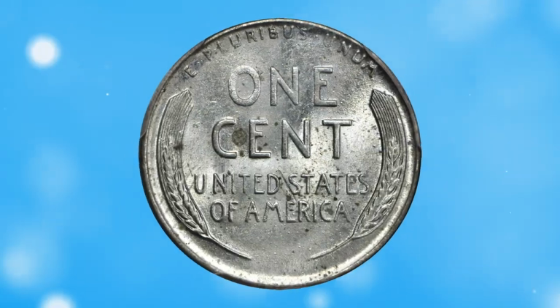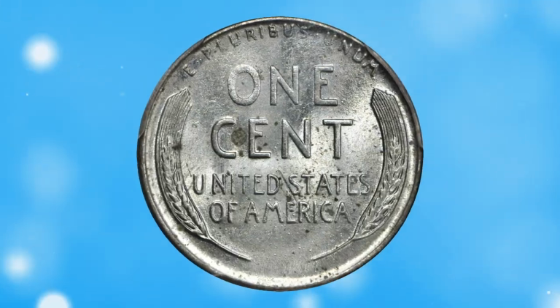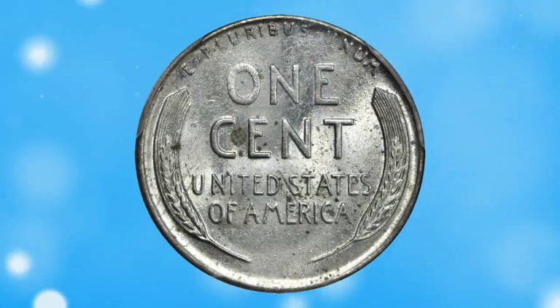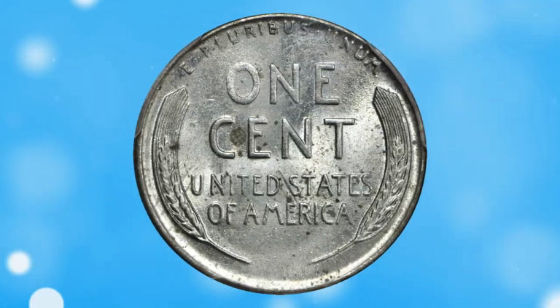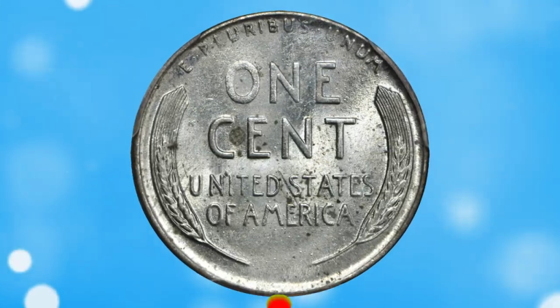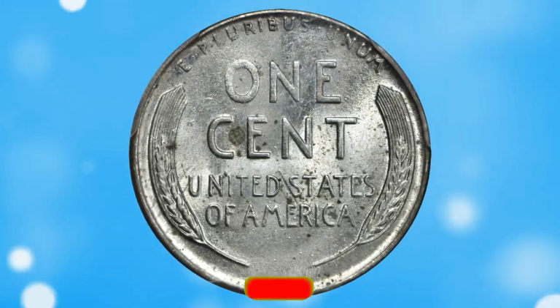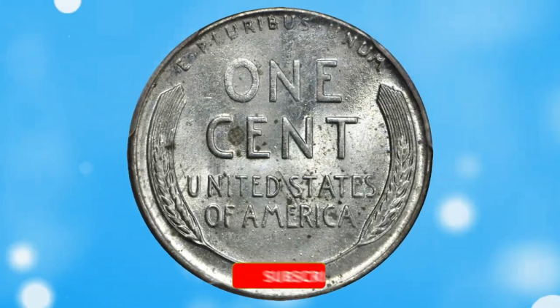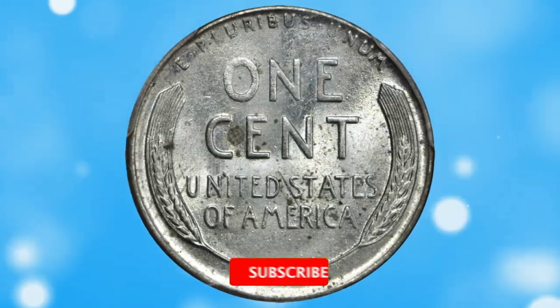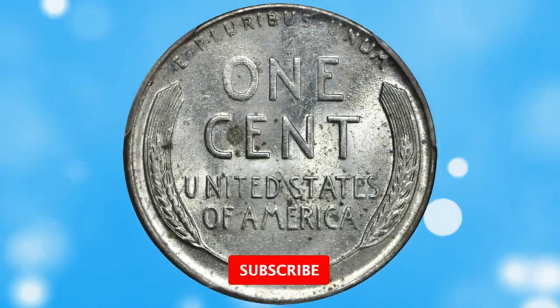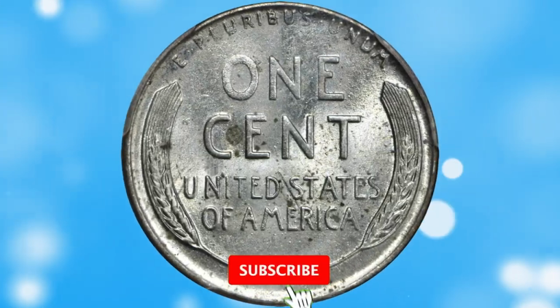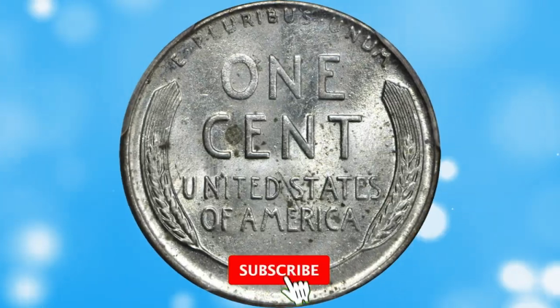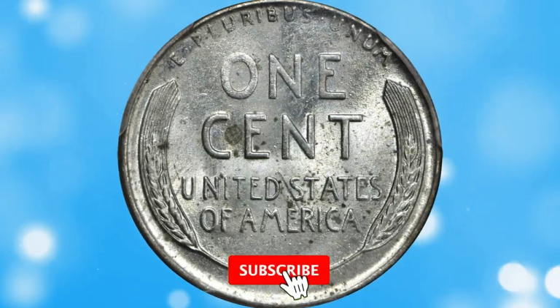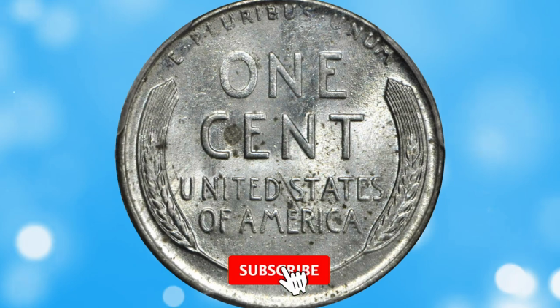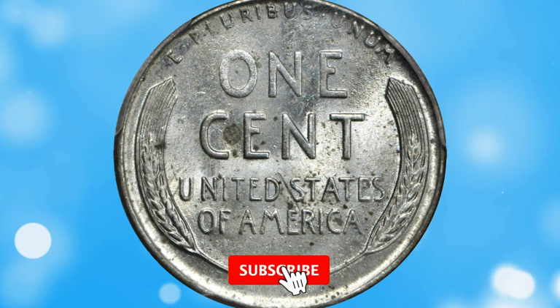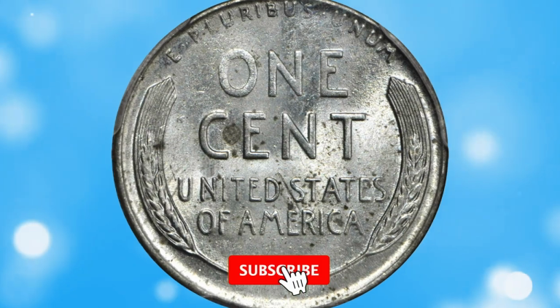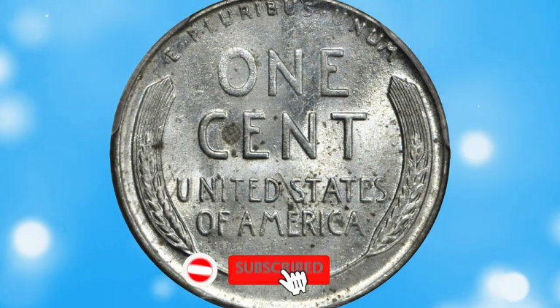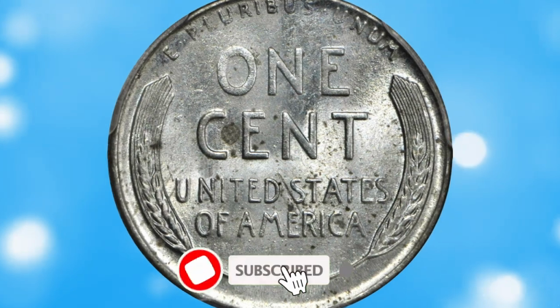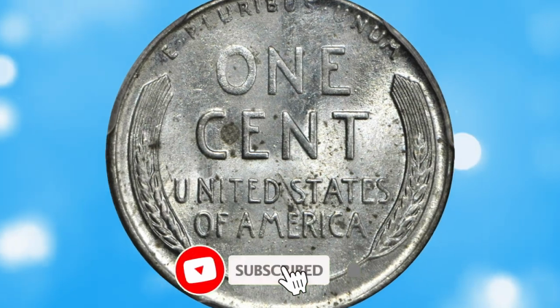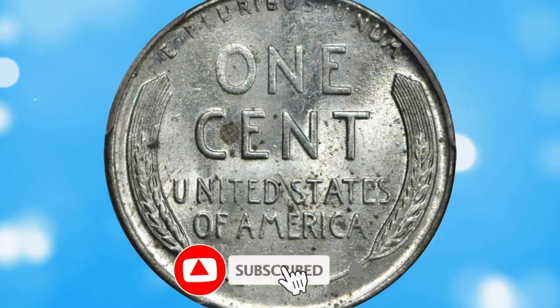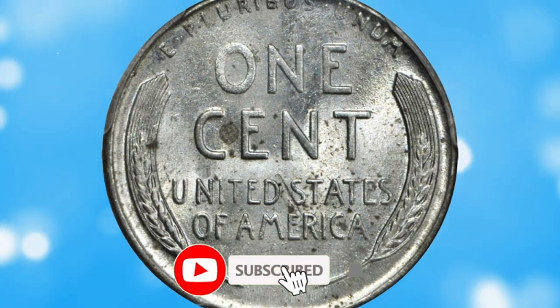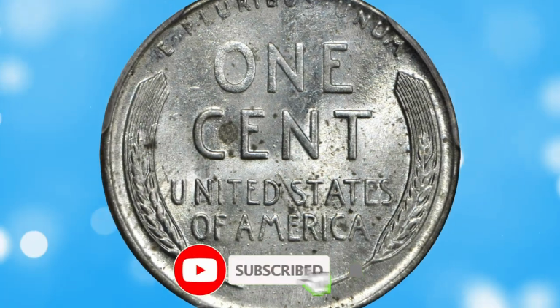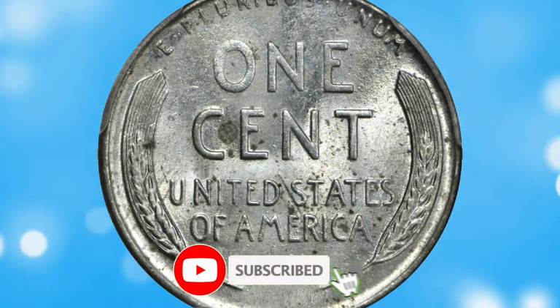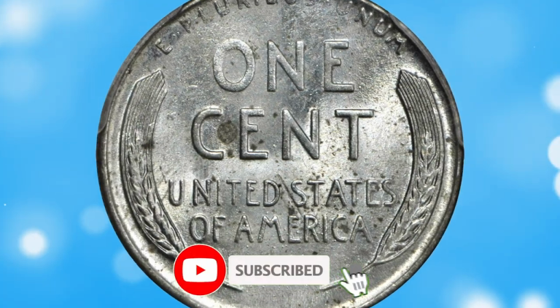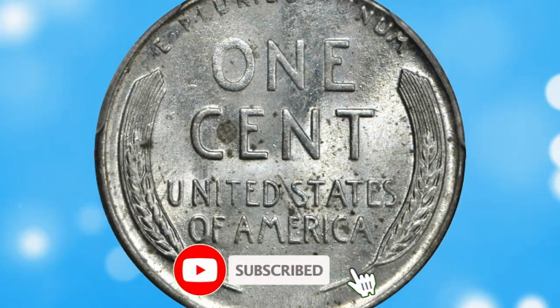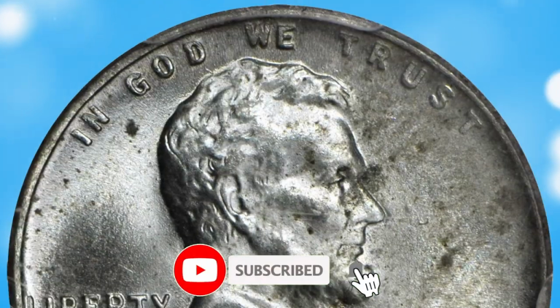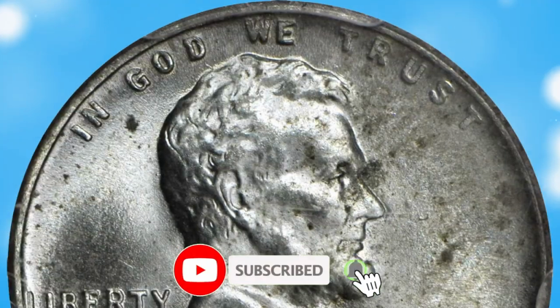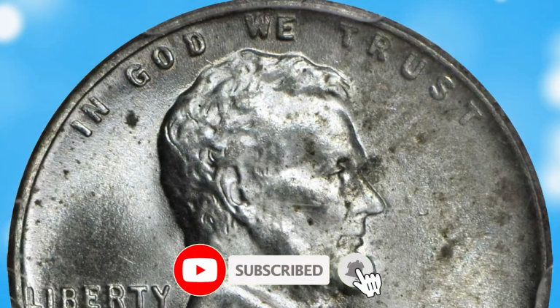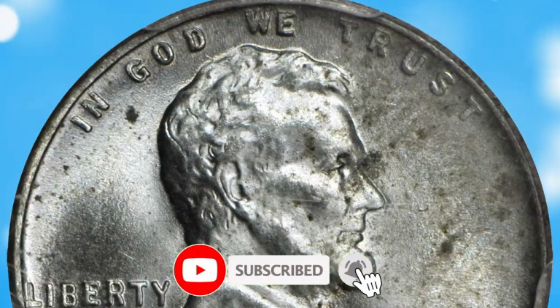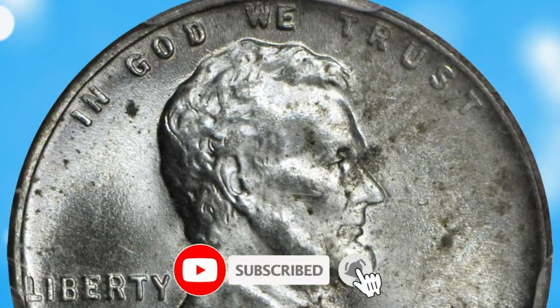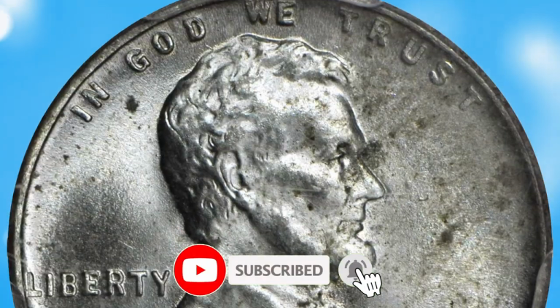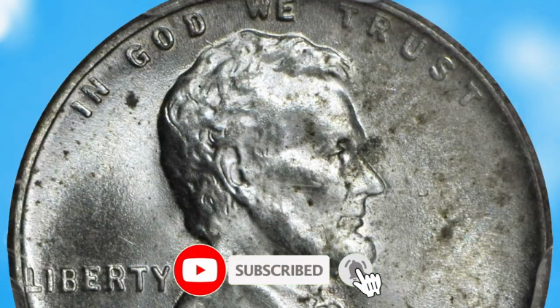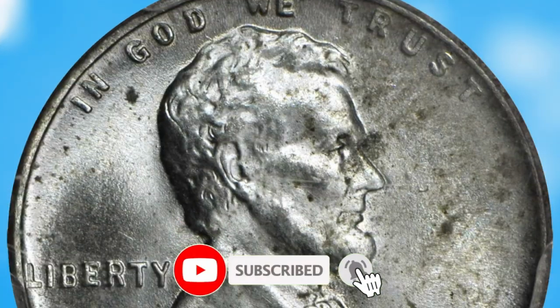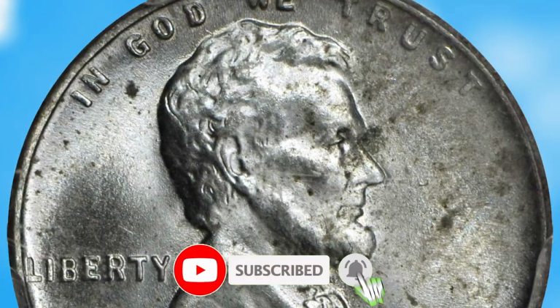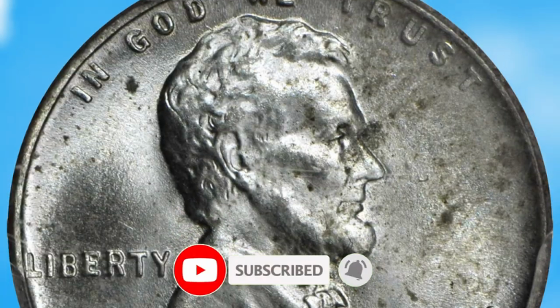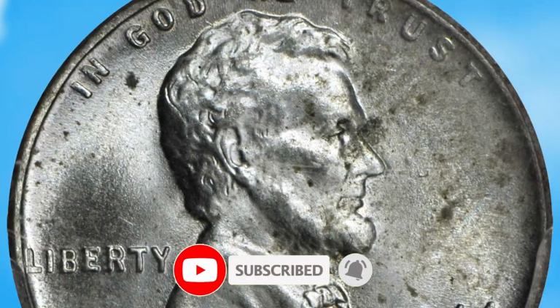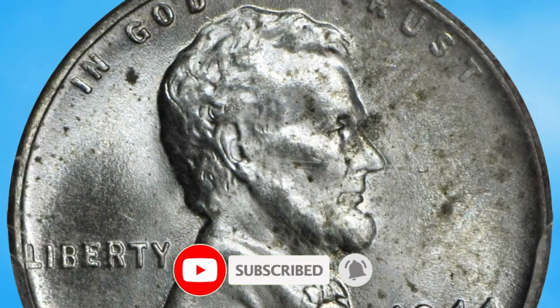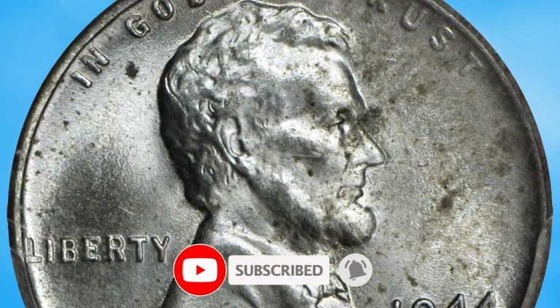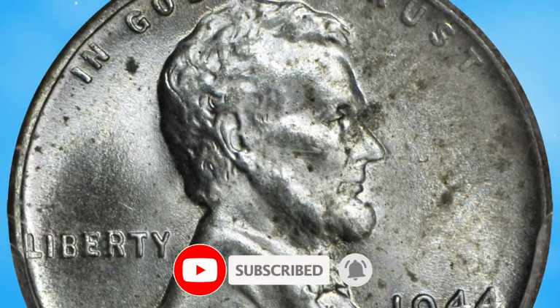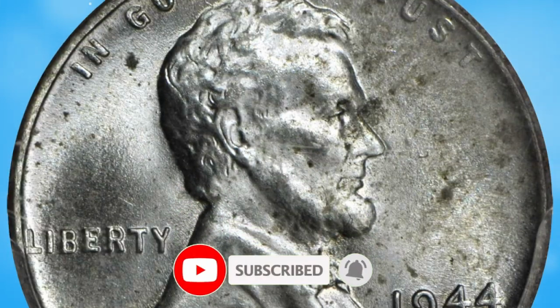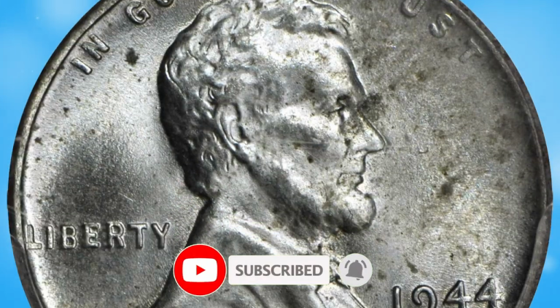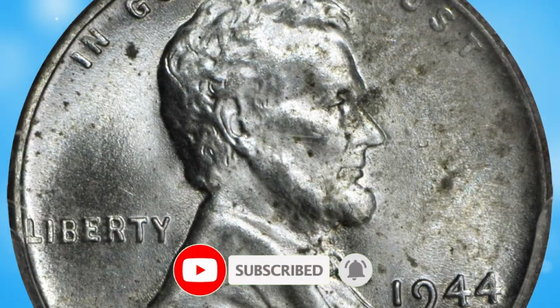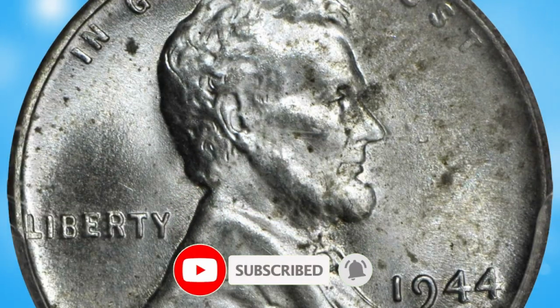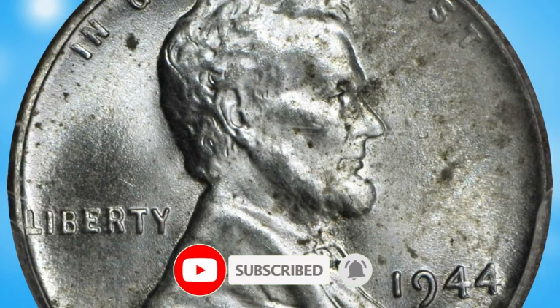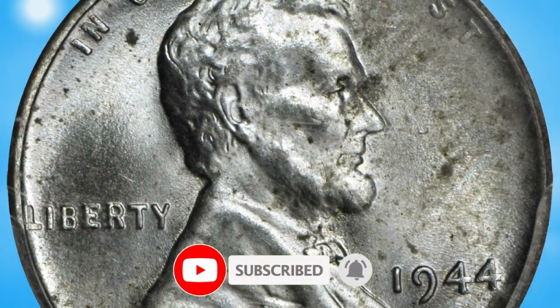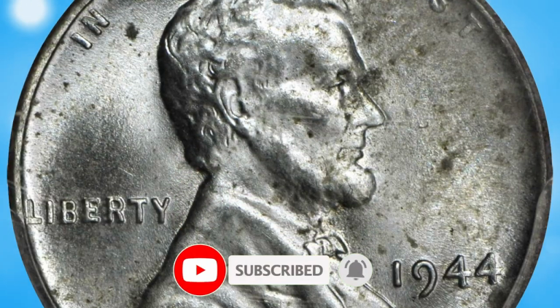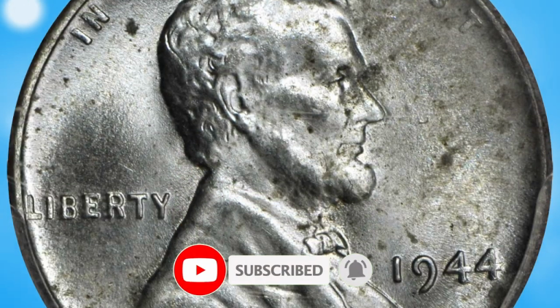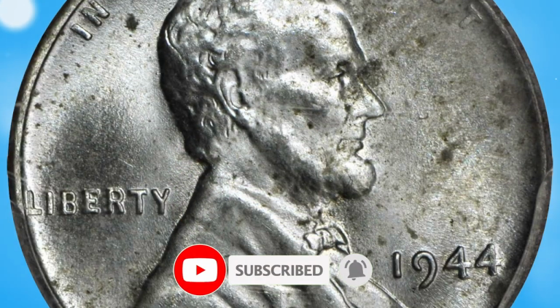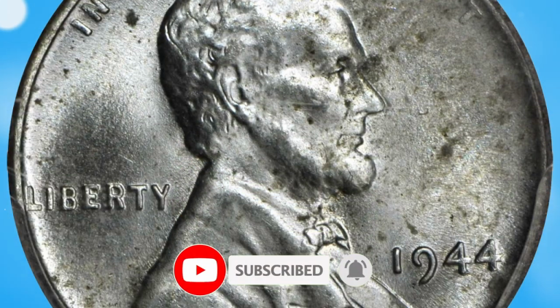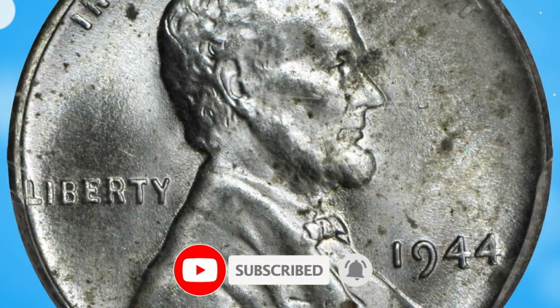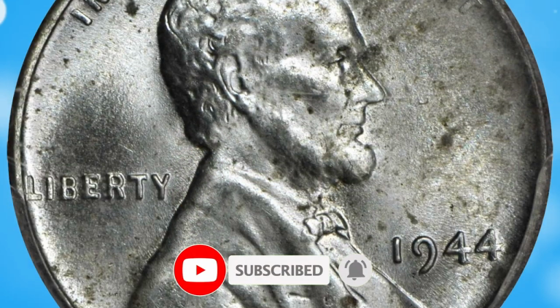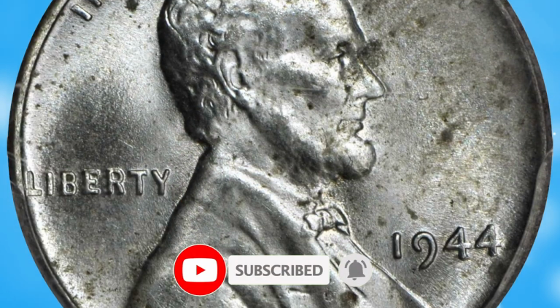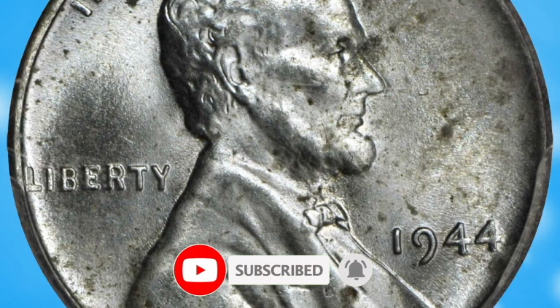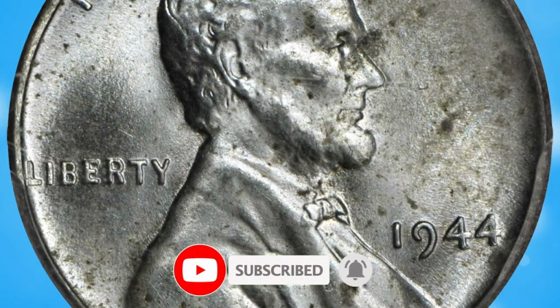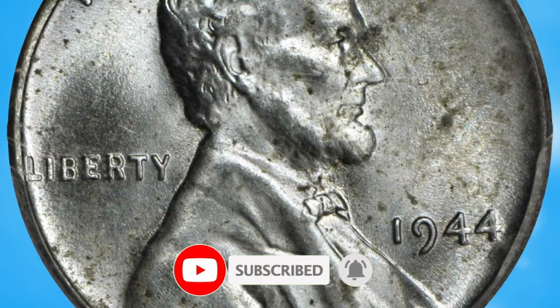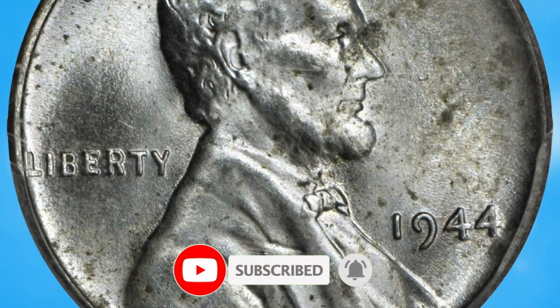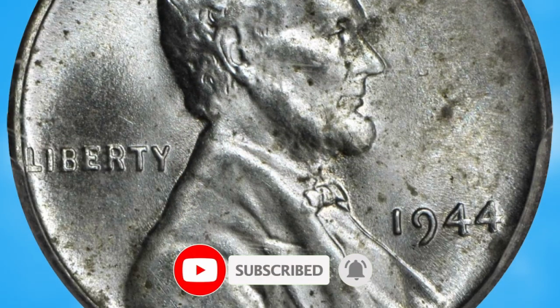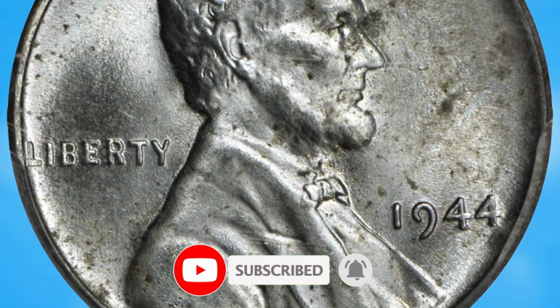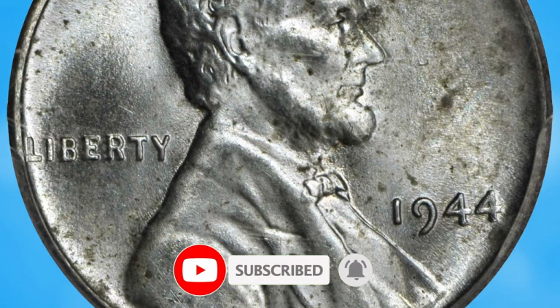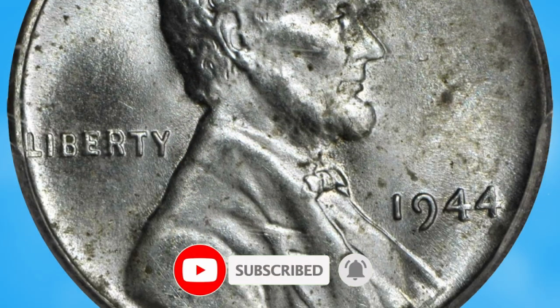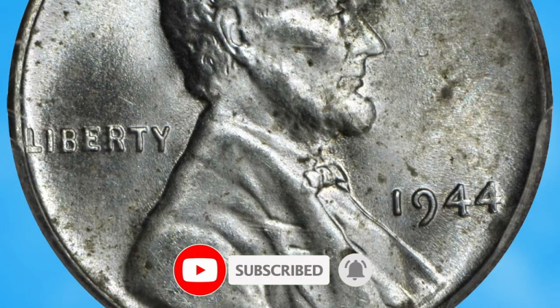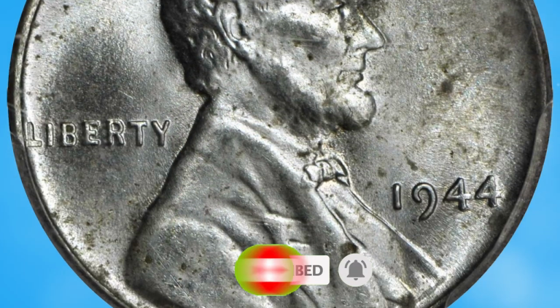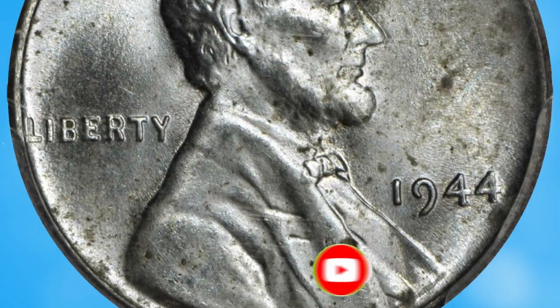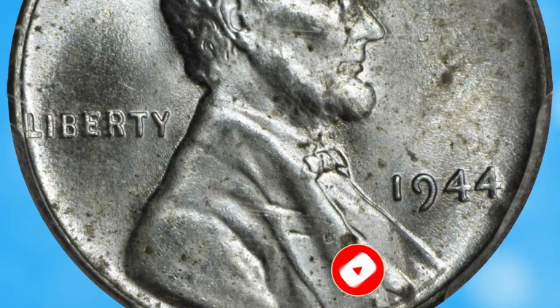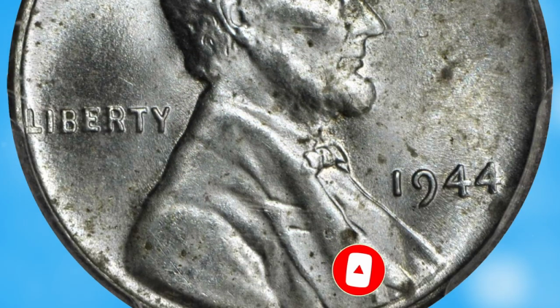Thanks for watching this video. Your likes and comments are highly appreciated — don't forget to hit the subscribe button below, and have a nice day.